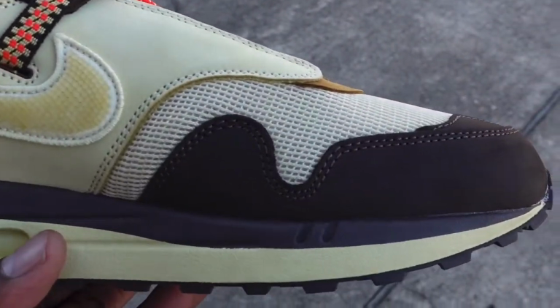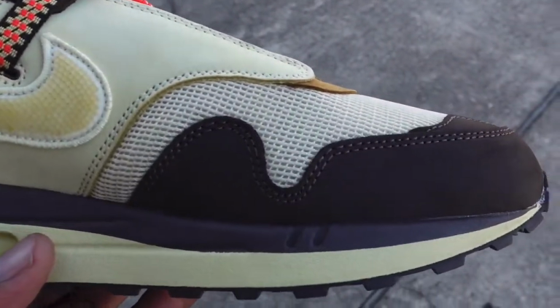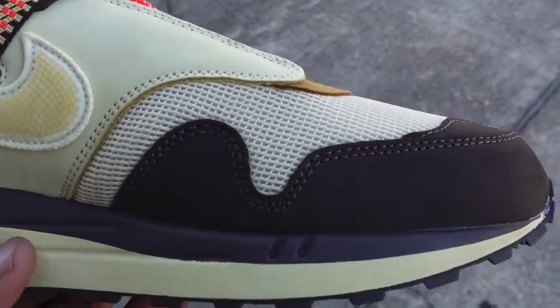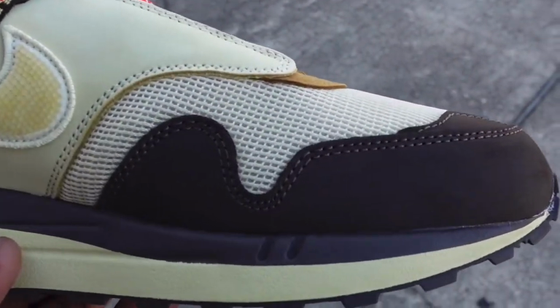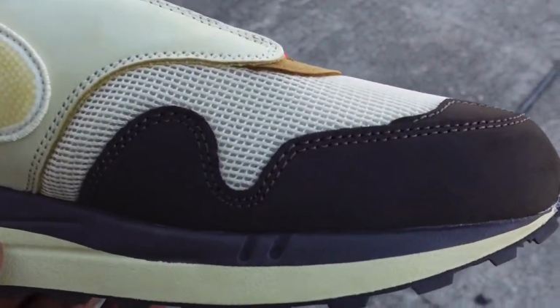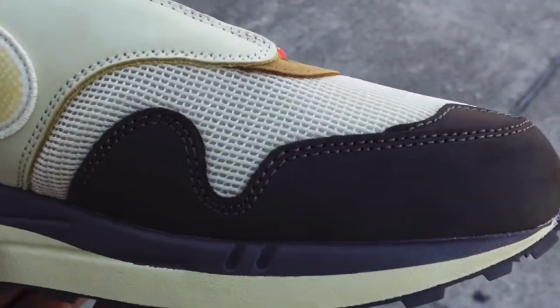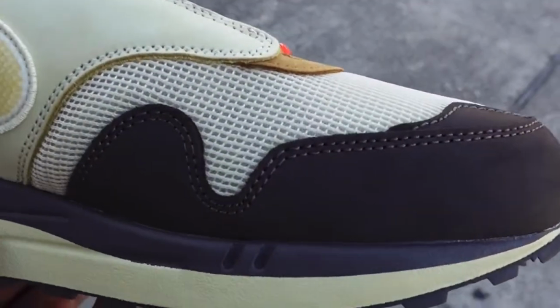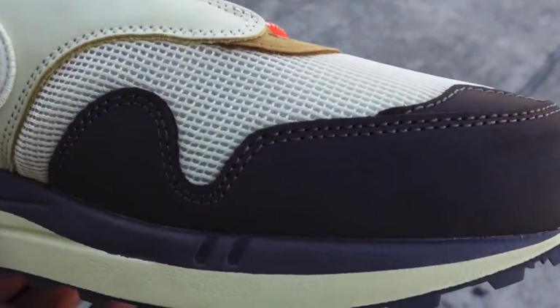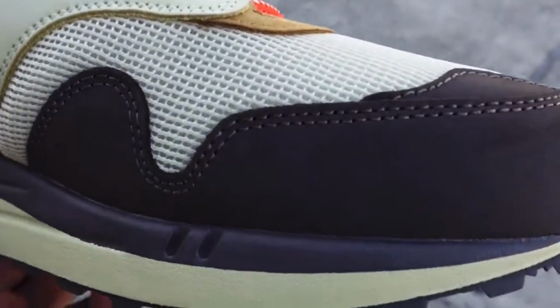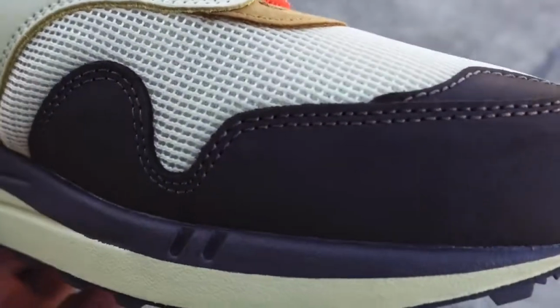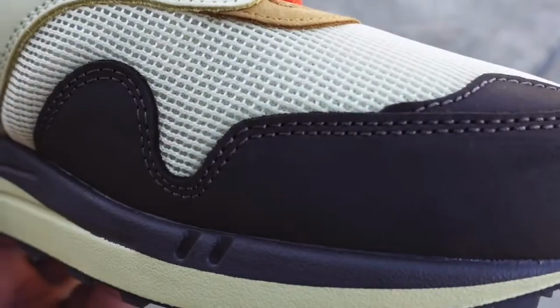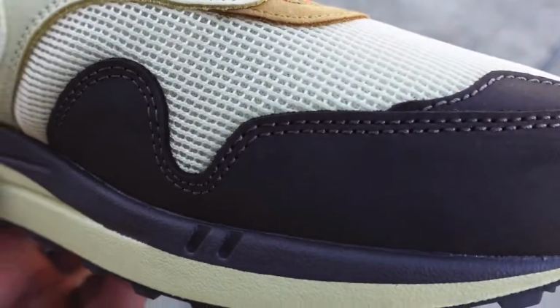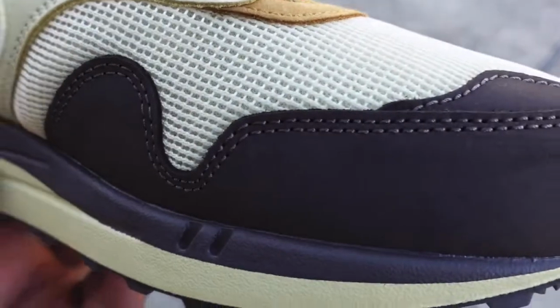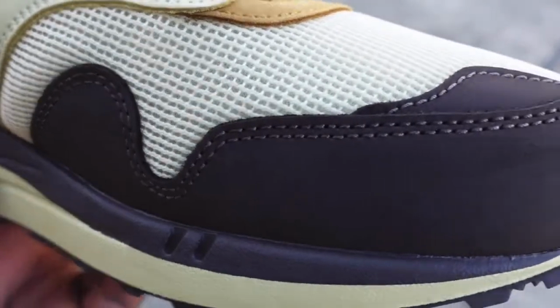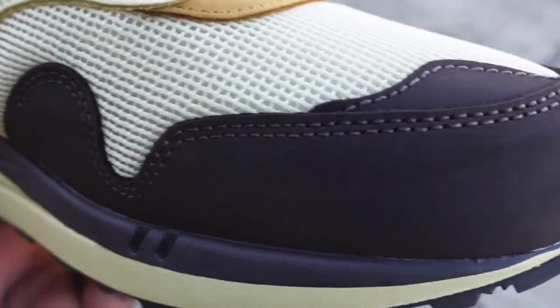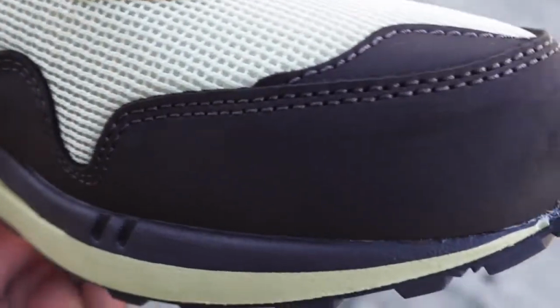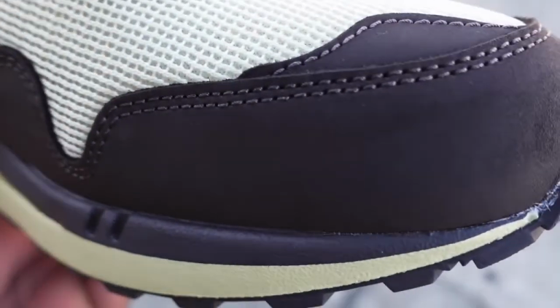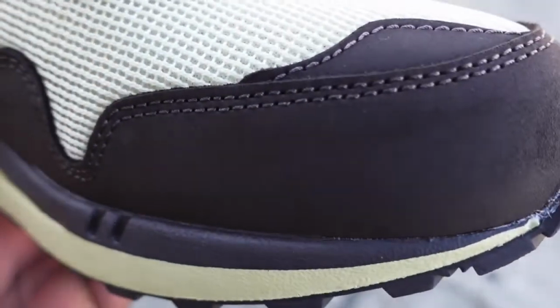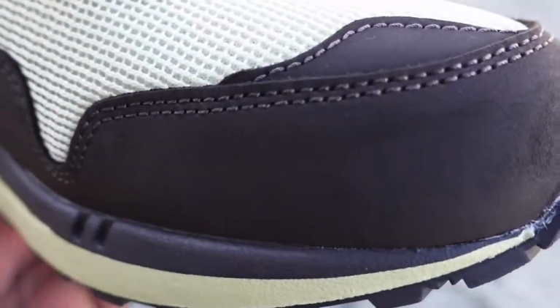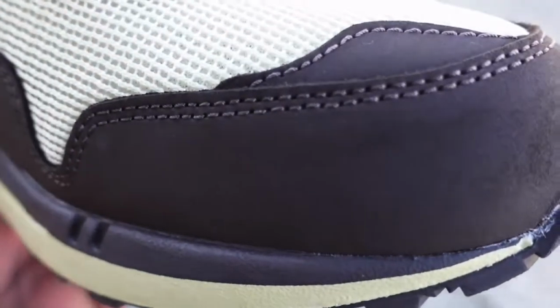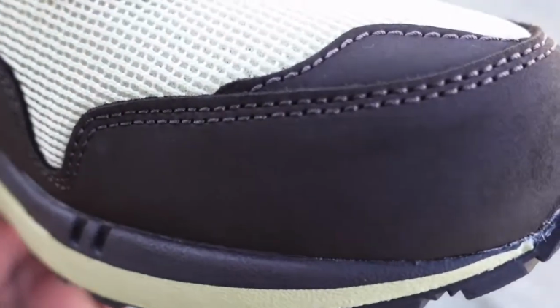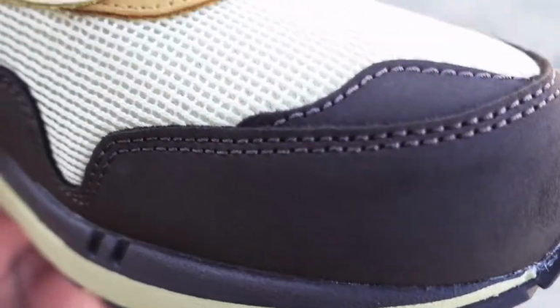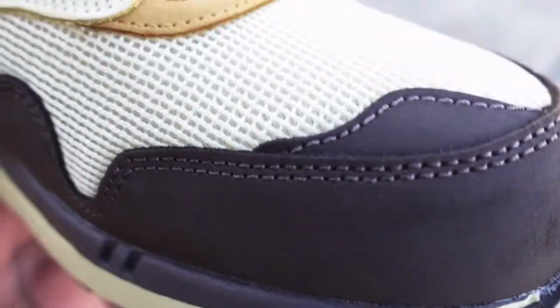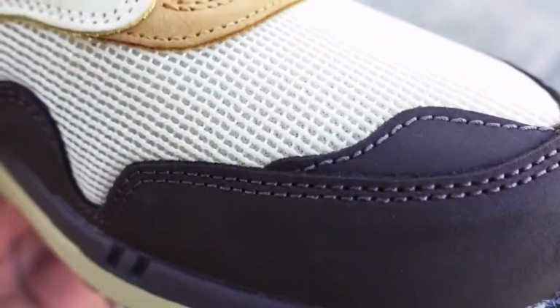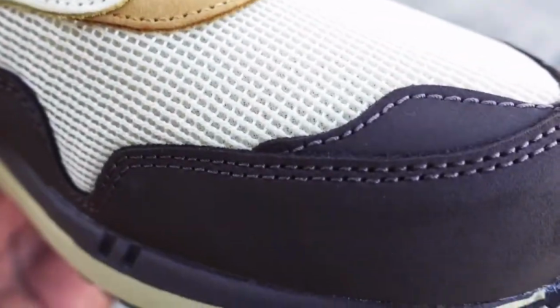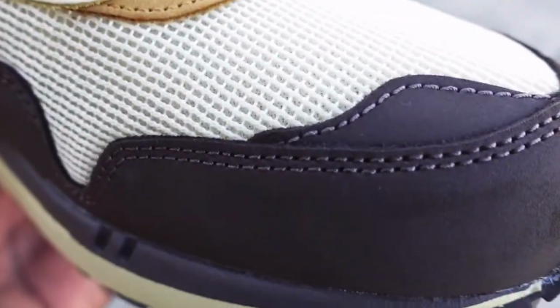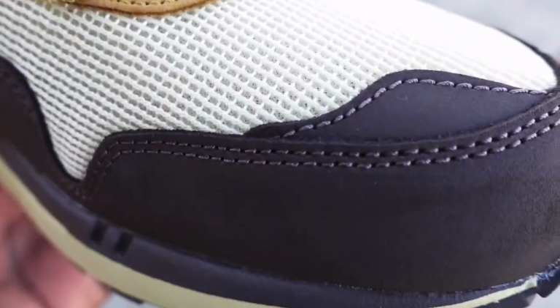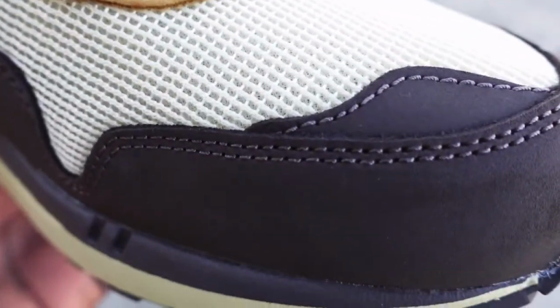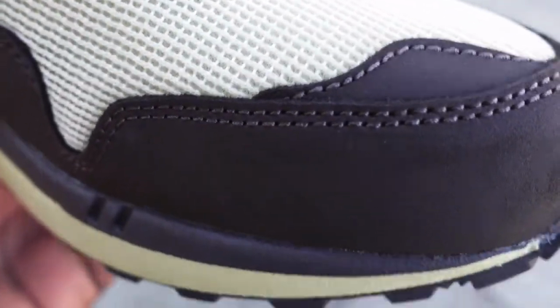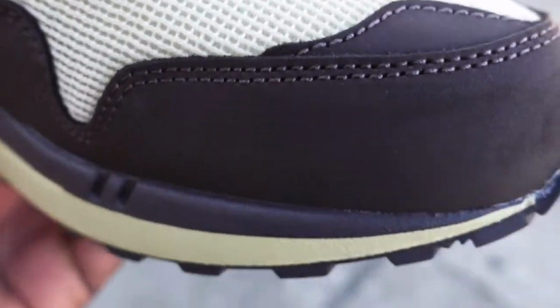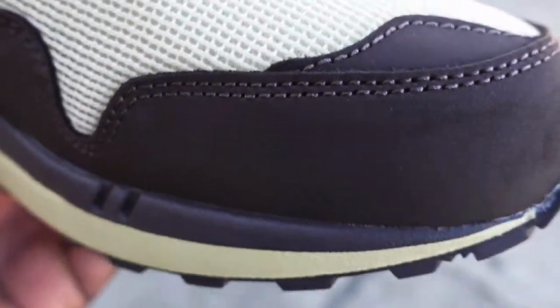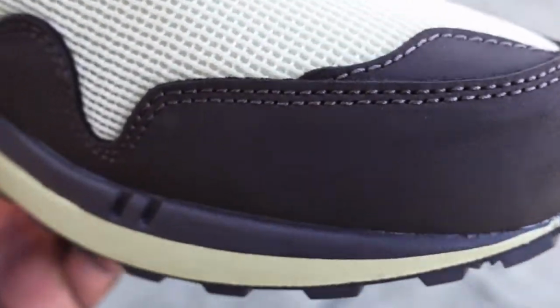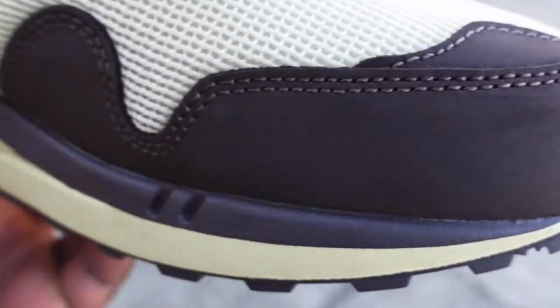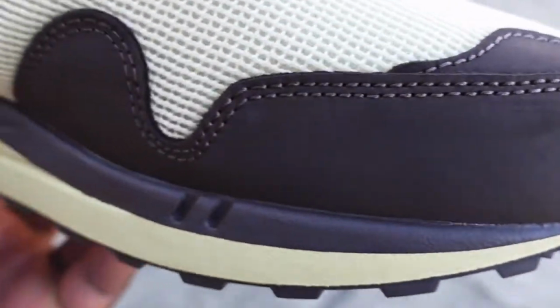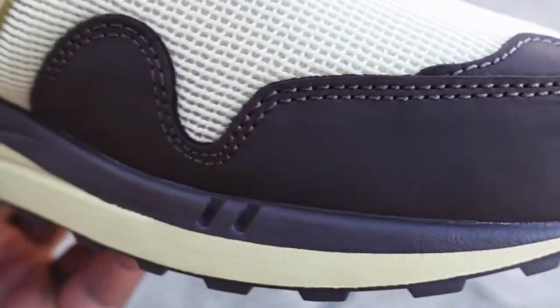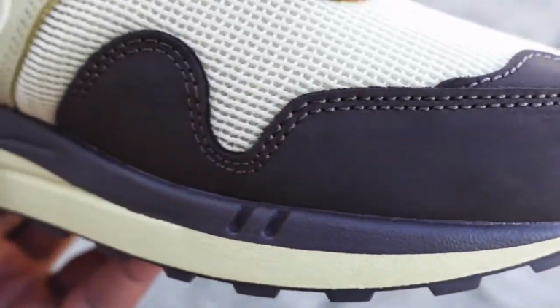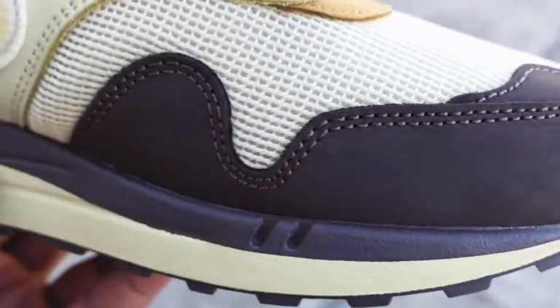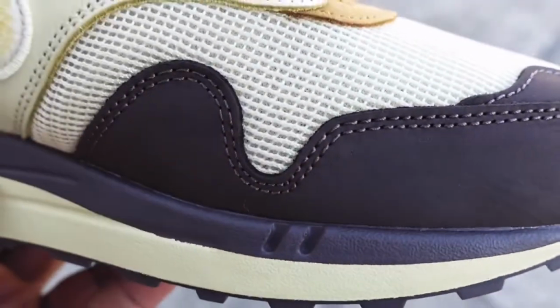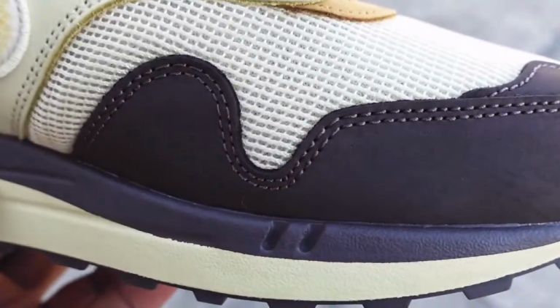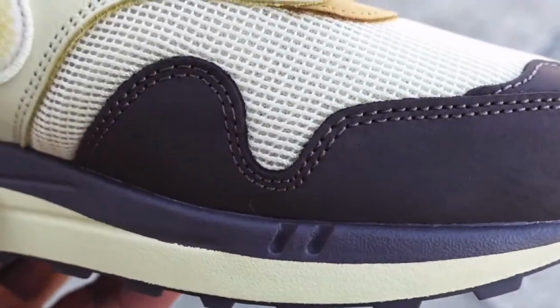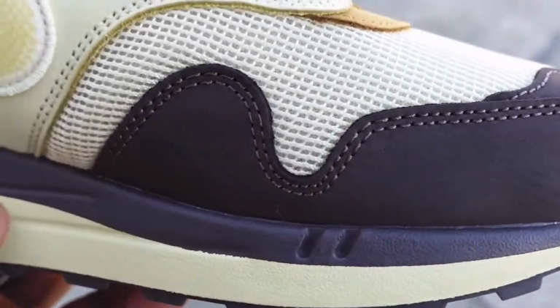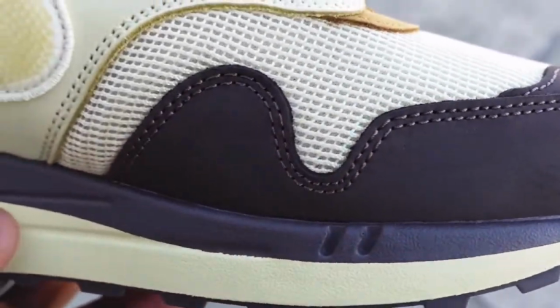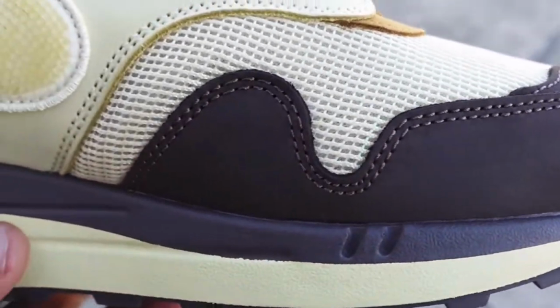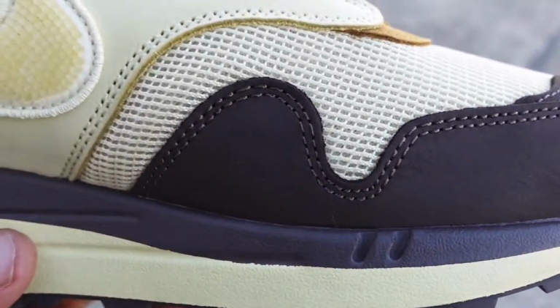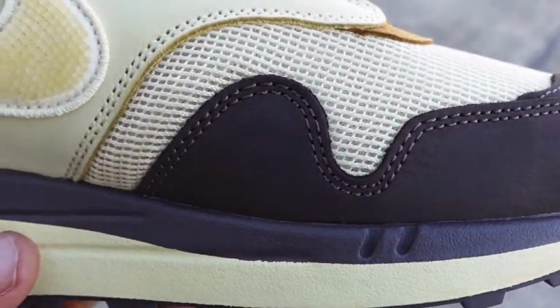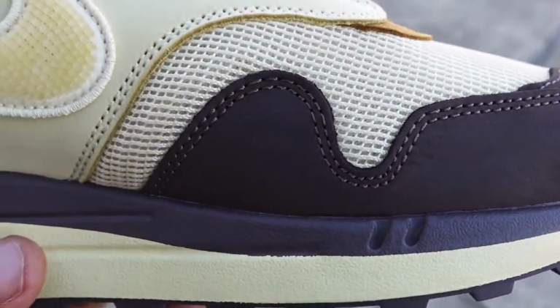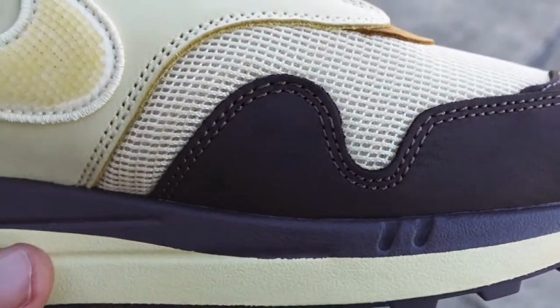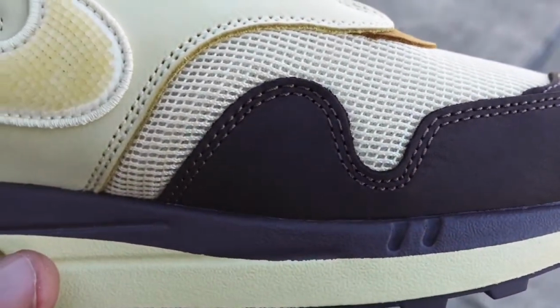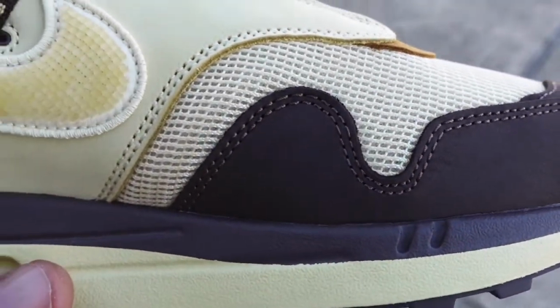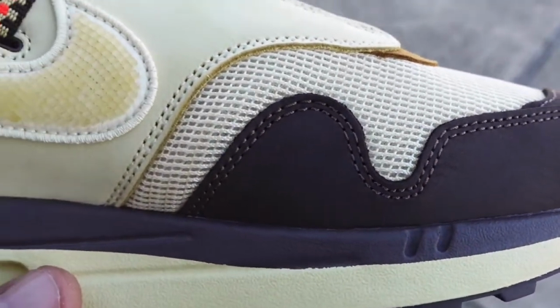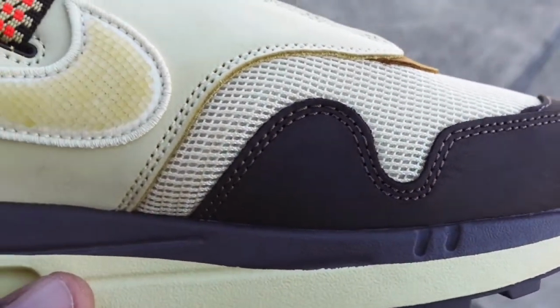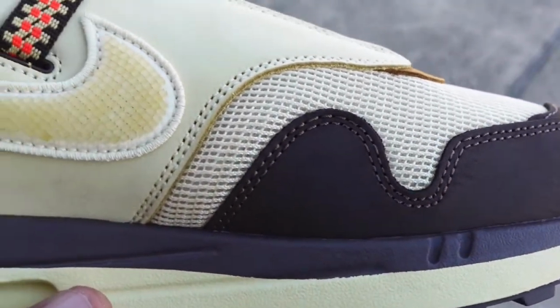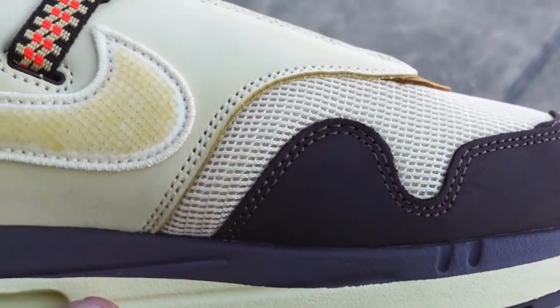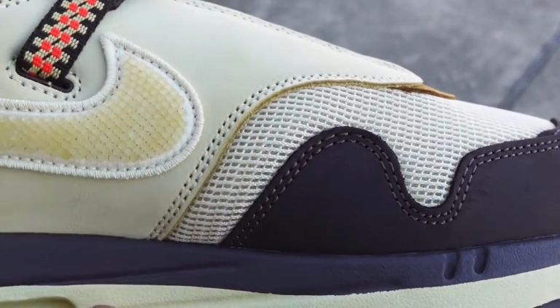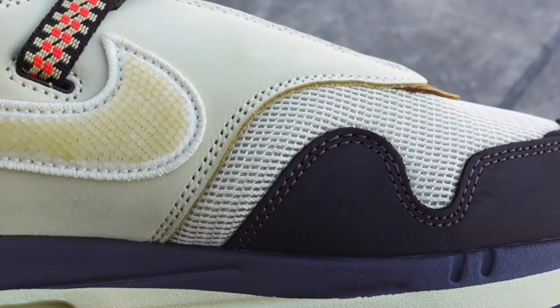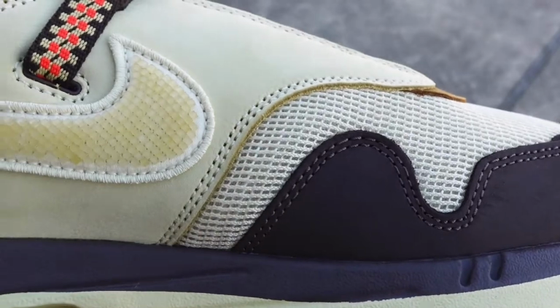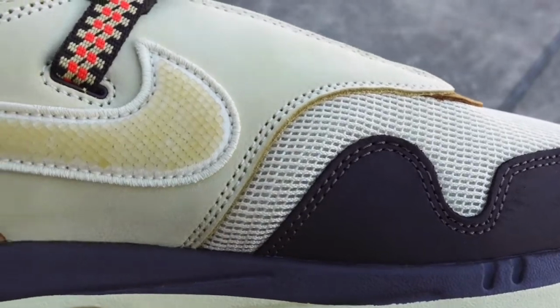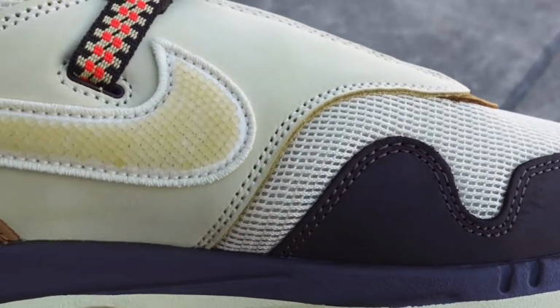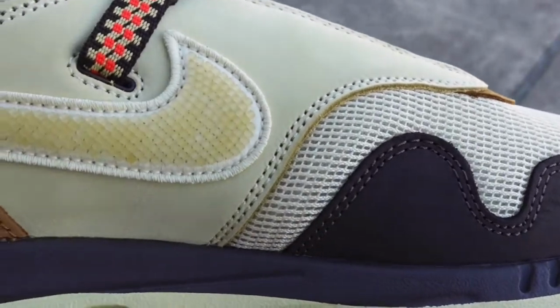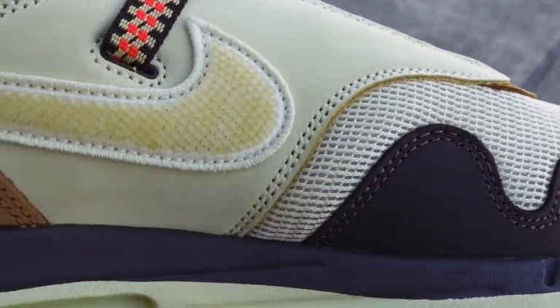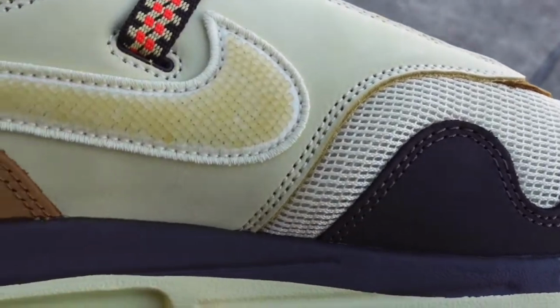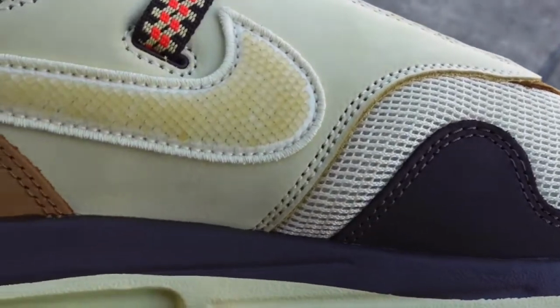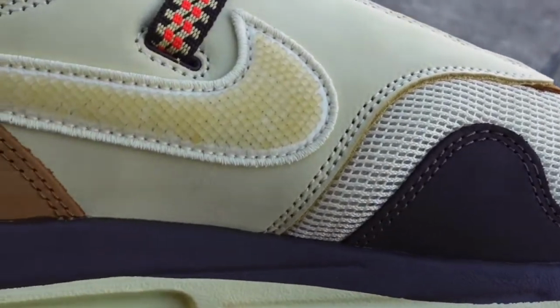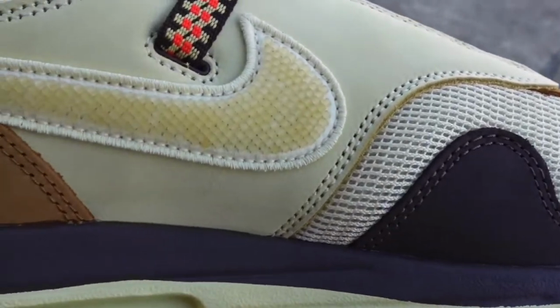Today, at the time of recording, the shoe was finally released at select retailers and online on the Sneakers app. You know what it is already — we're gonna take a look at the box.